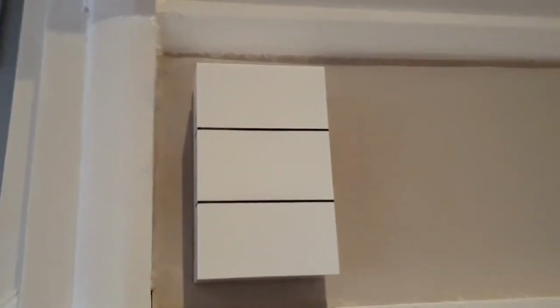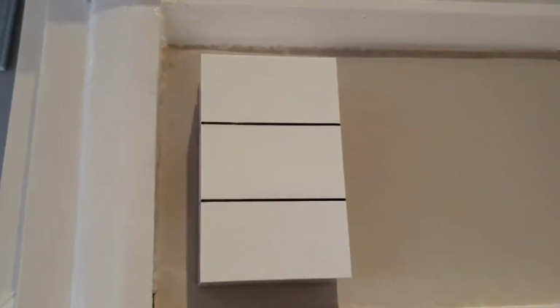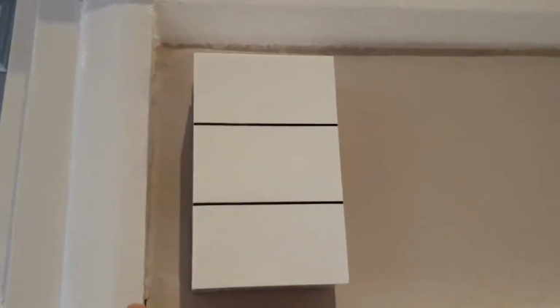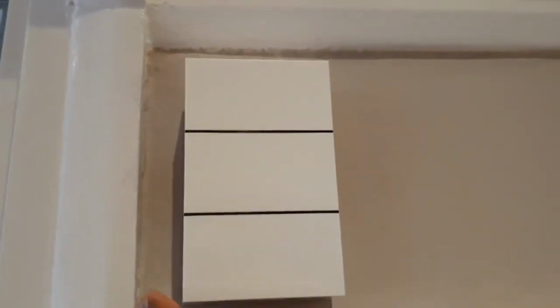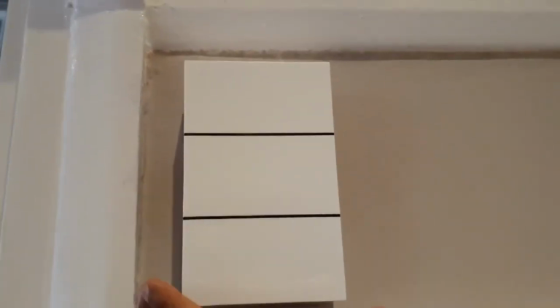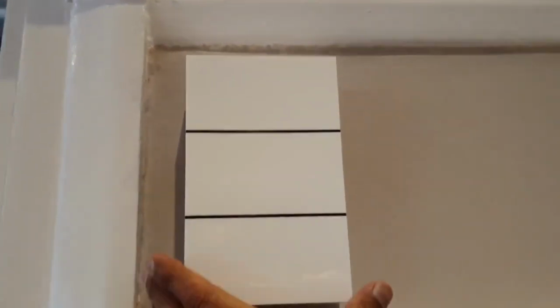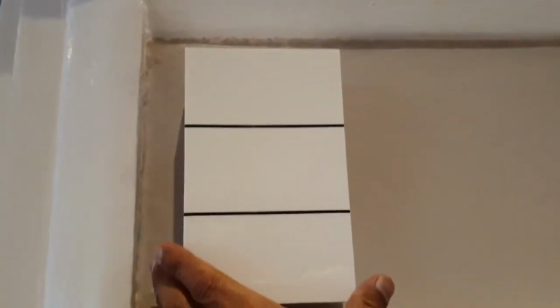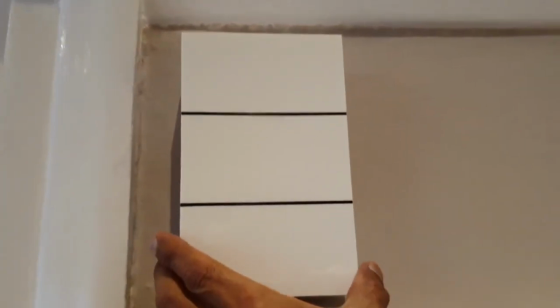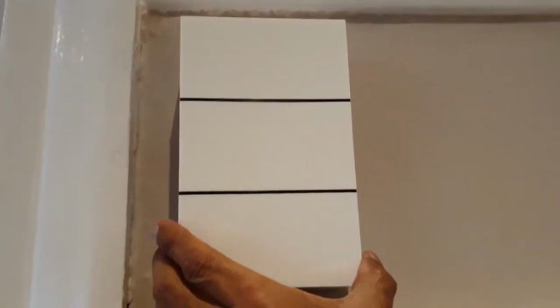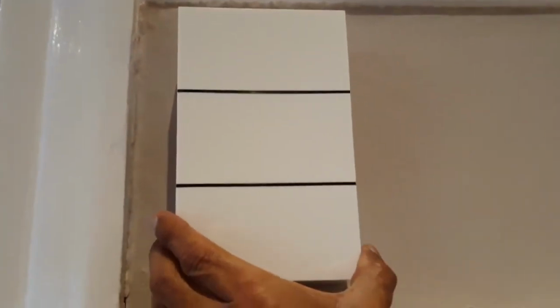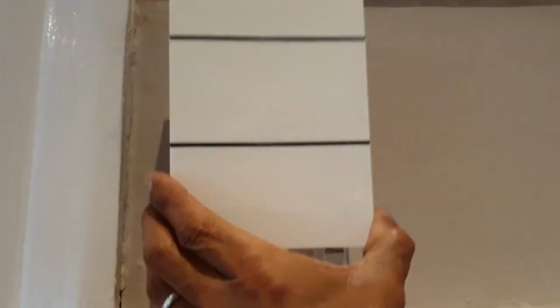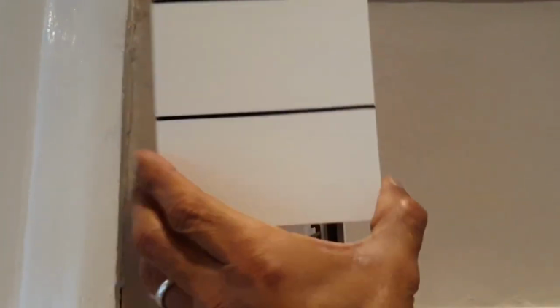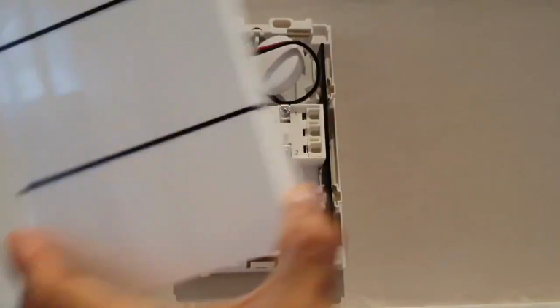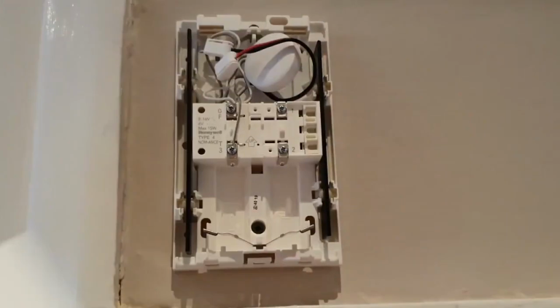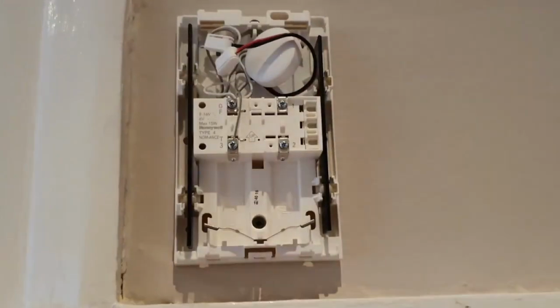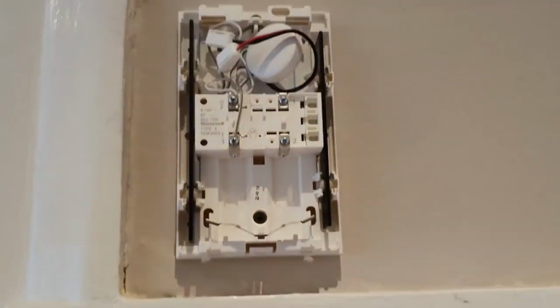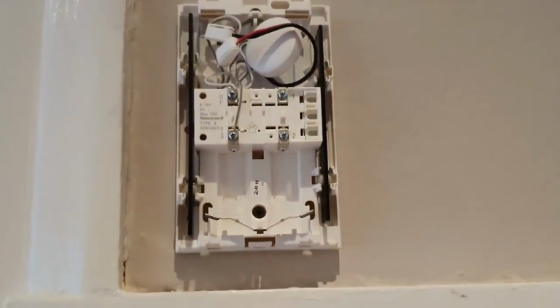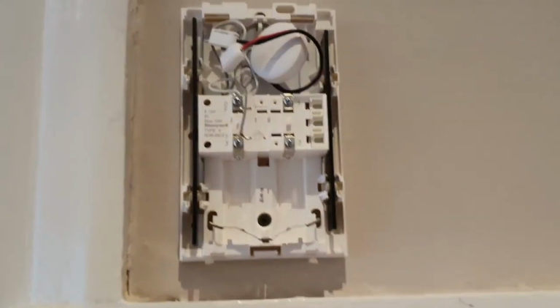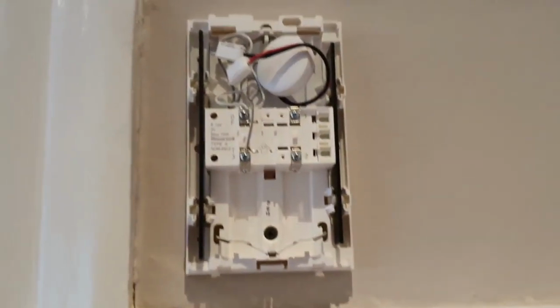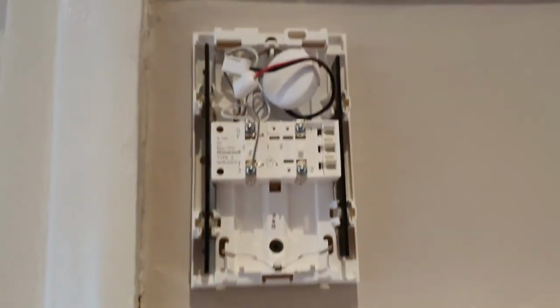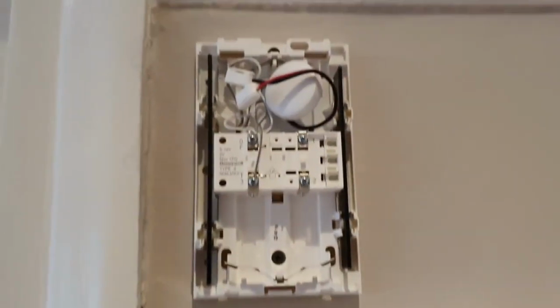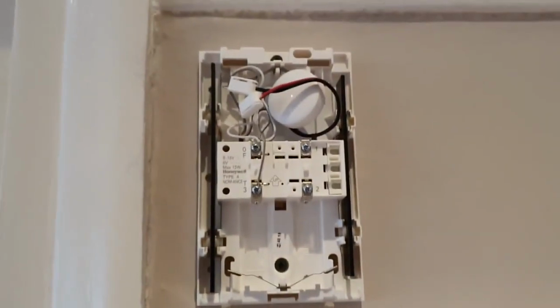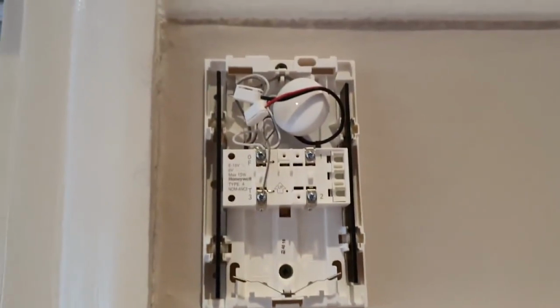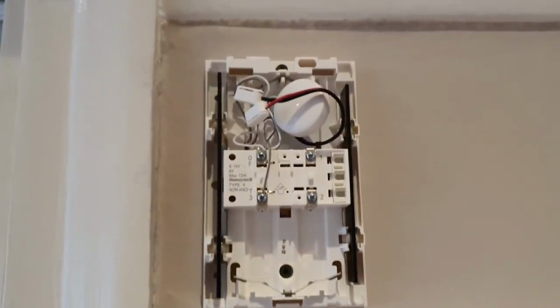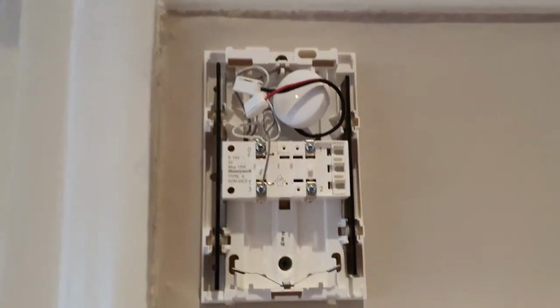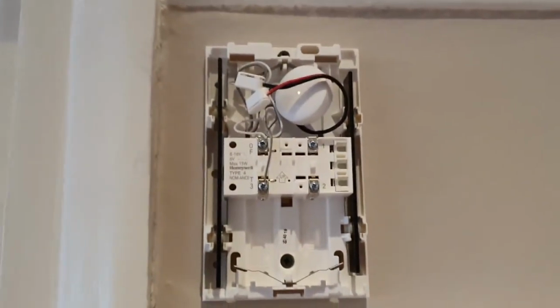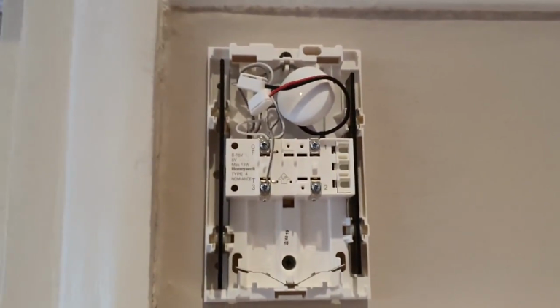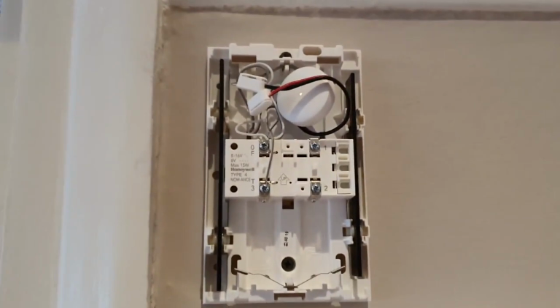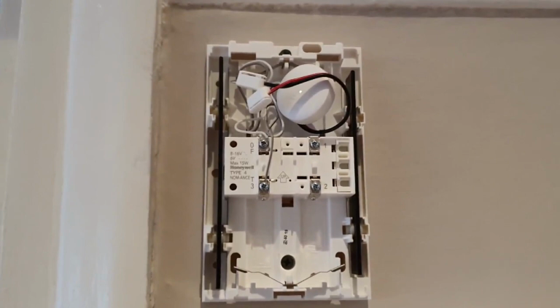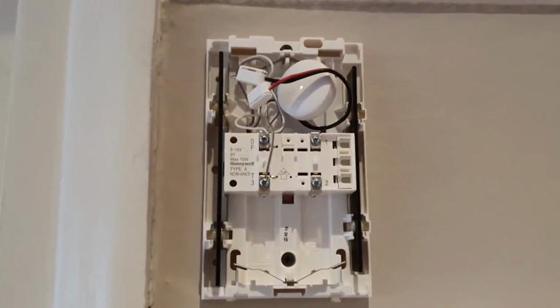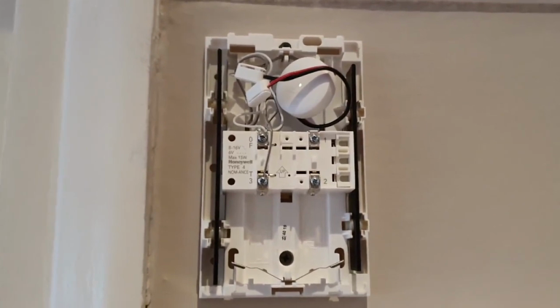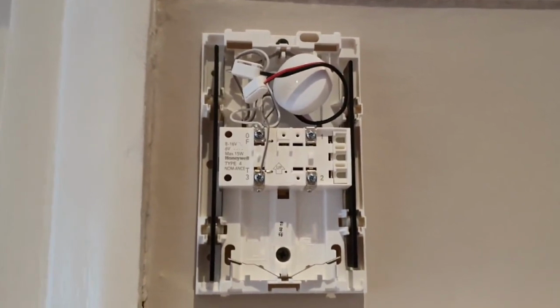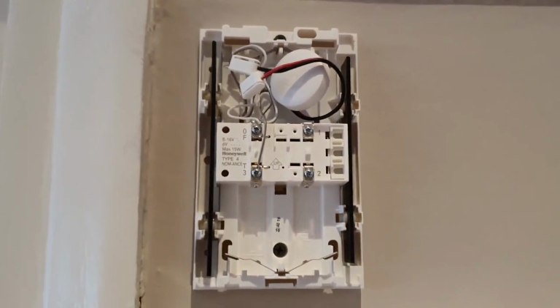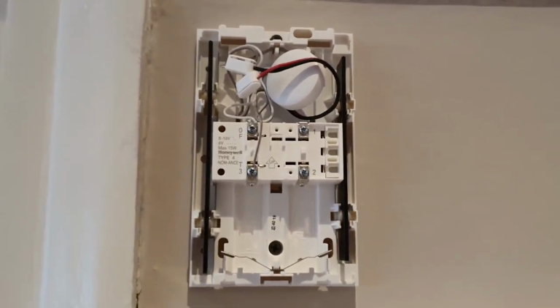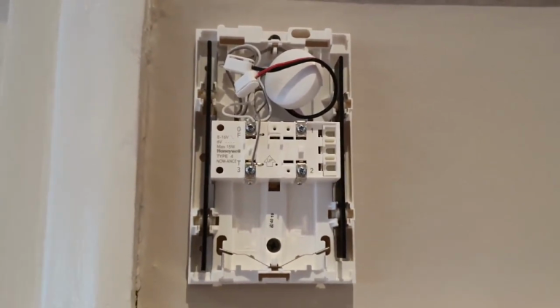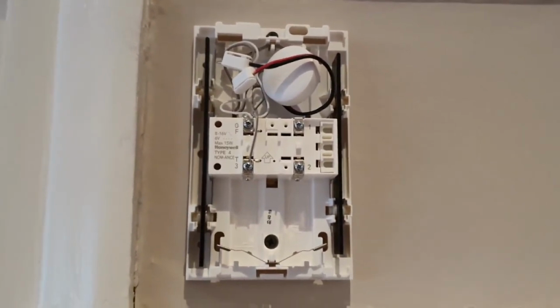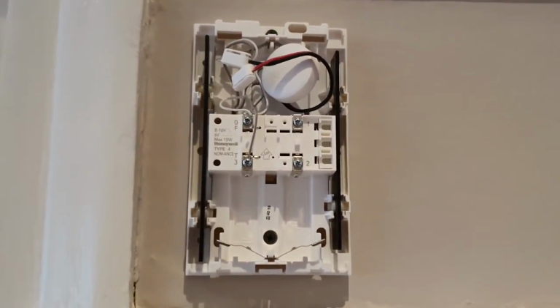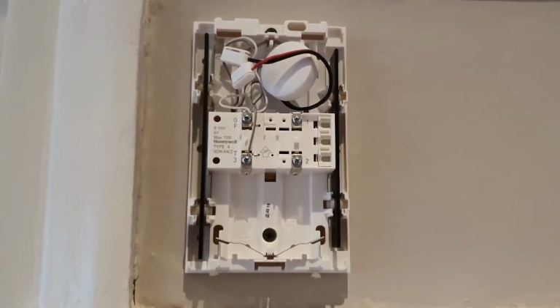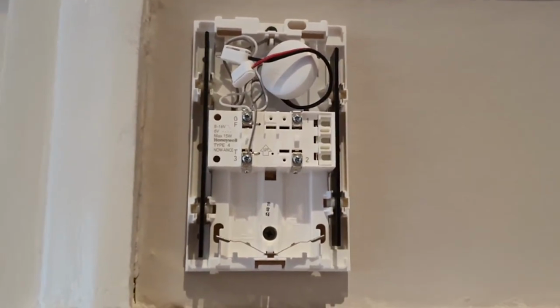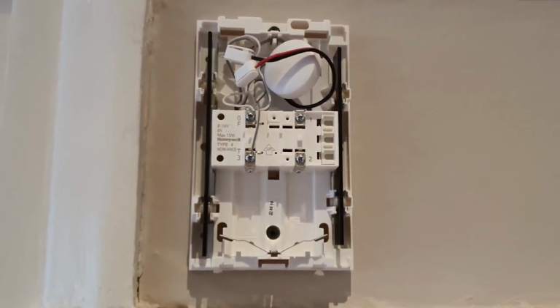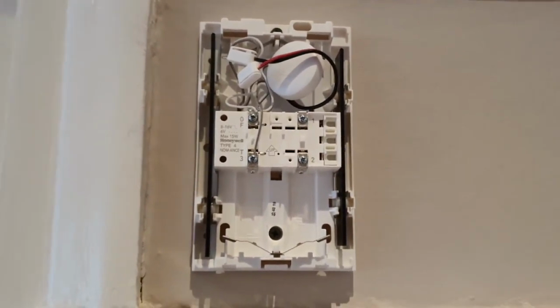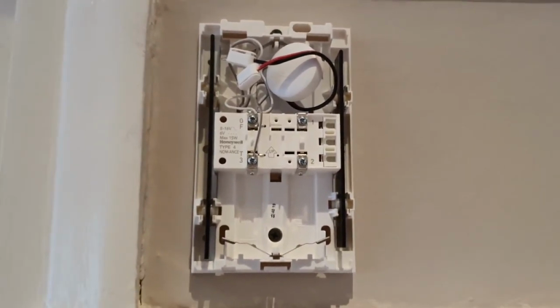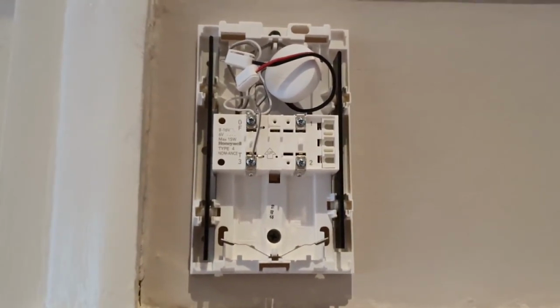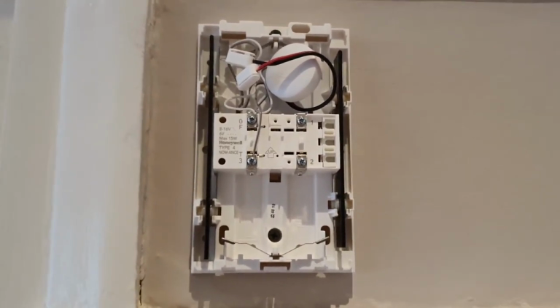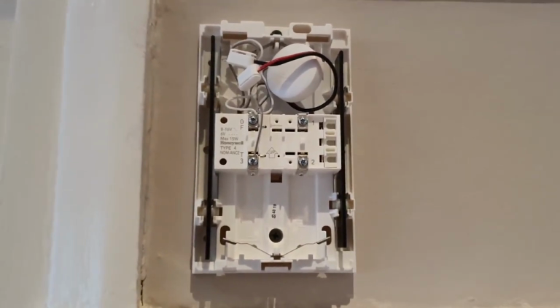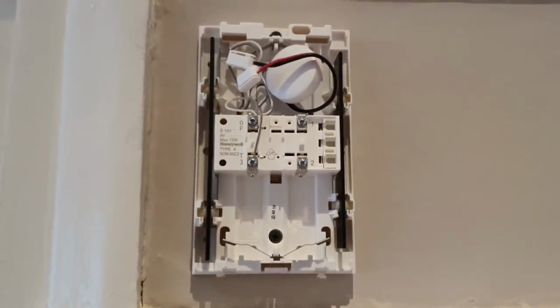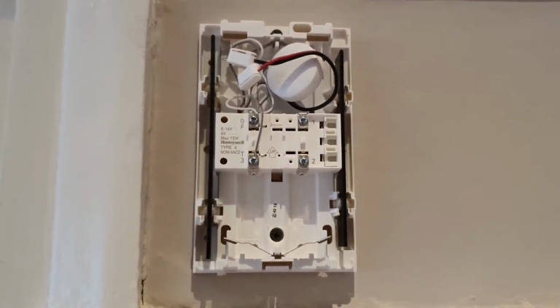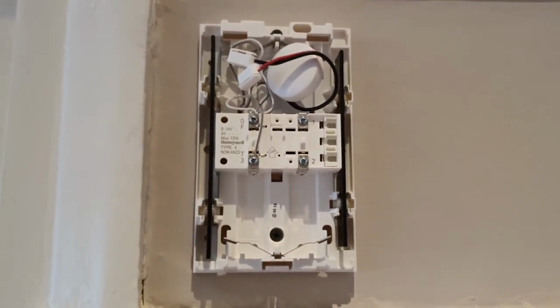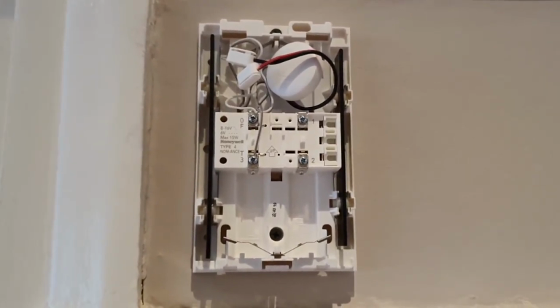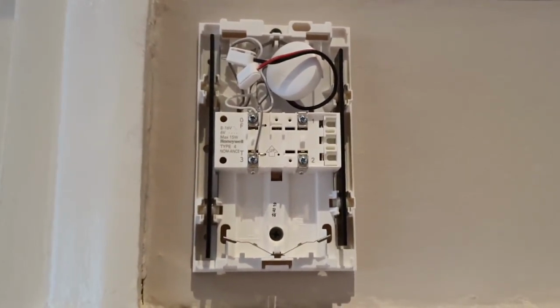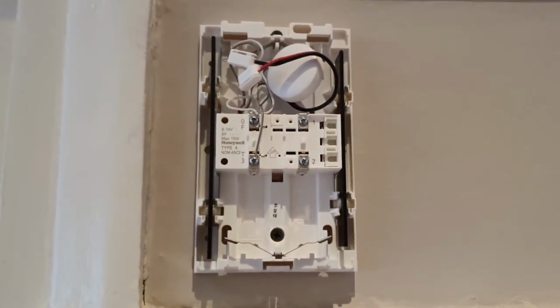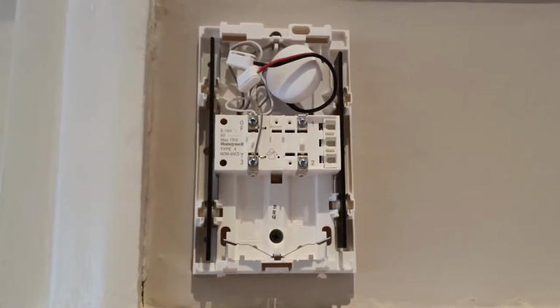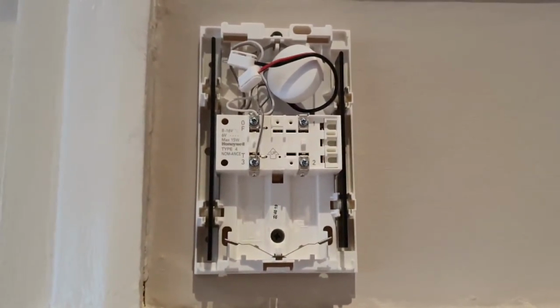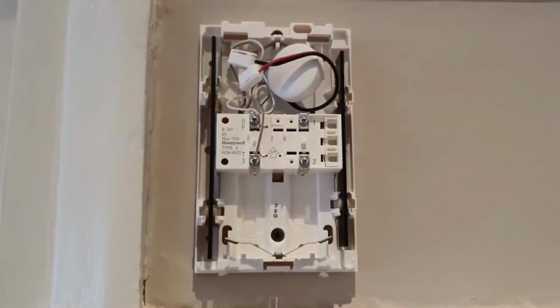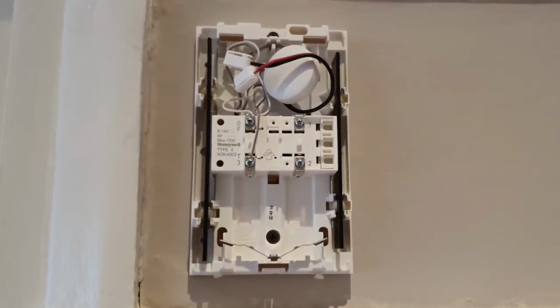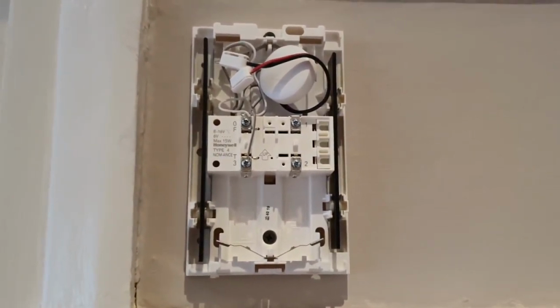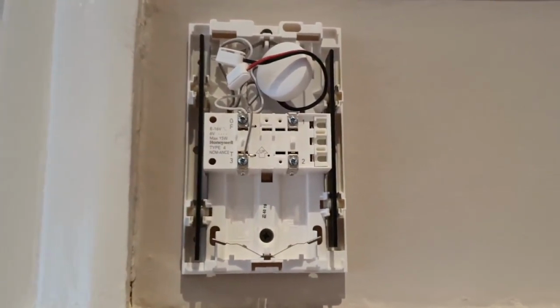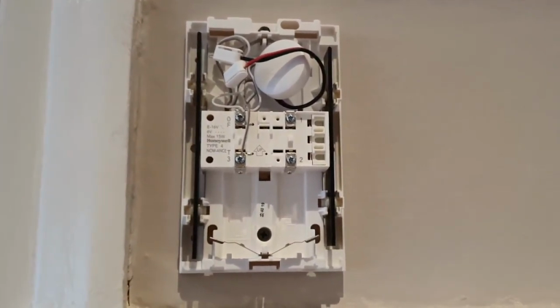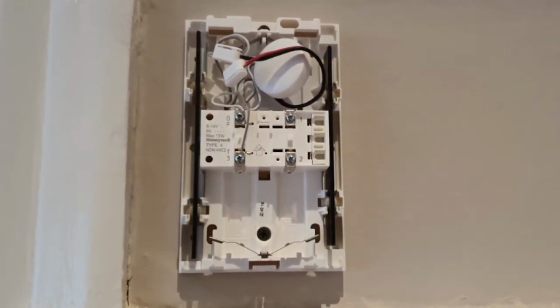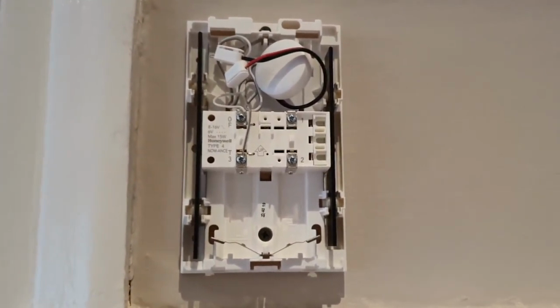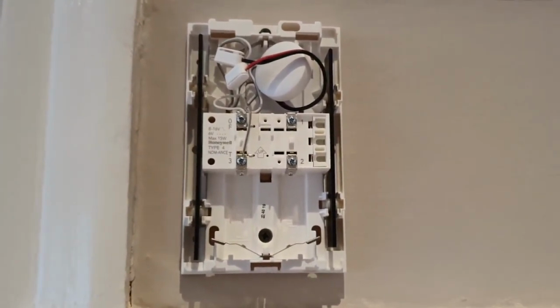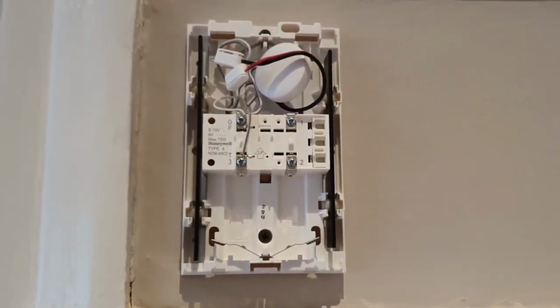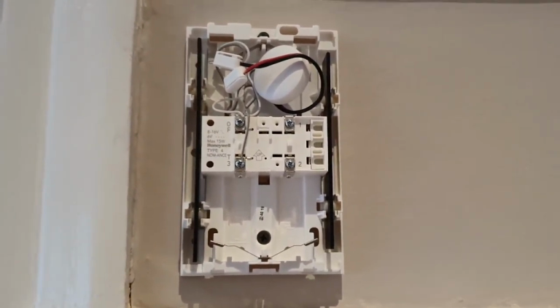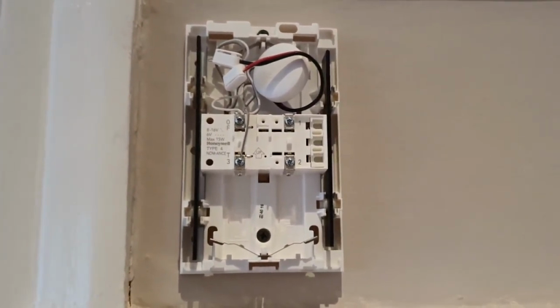Just to show you inside how it's connected — you're not going to figure much out, but I'll attach a little diagram as to how I've connected it.